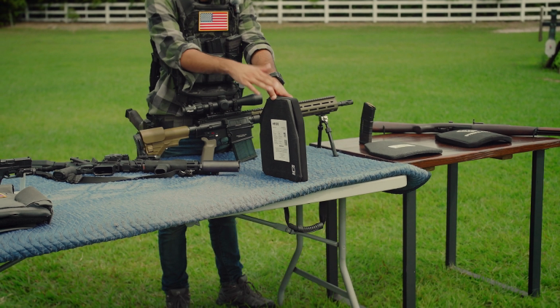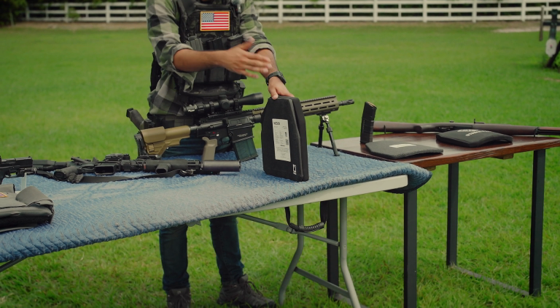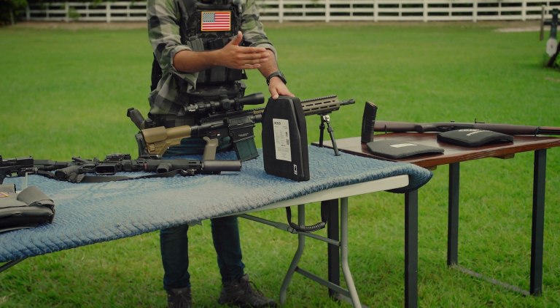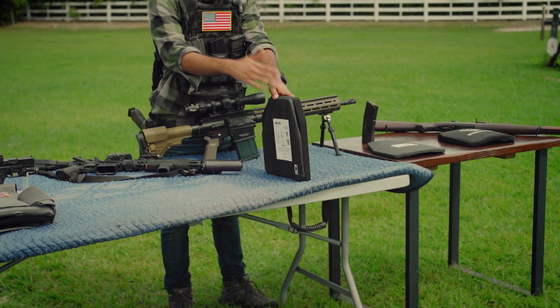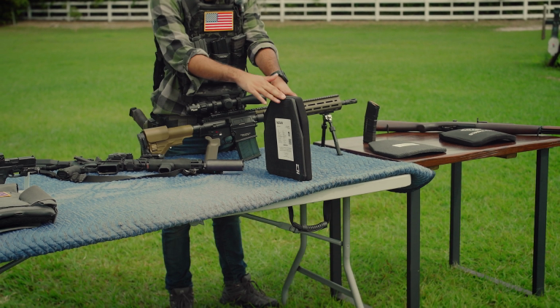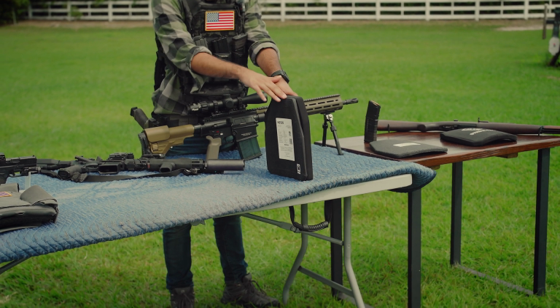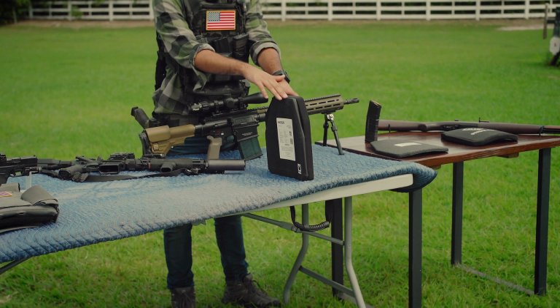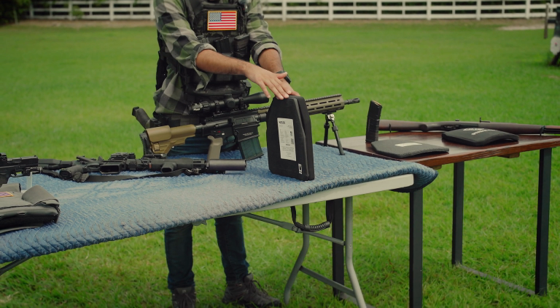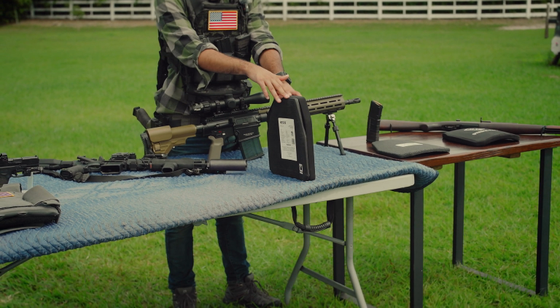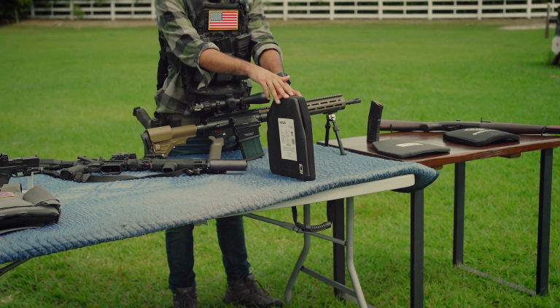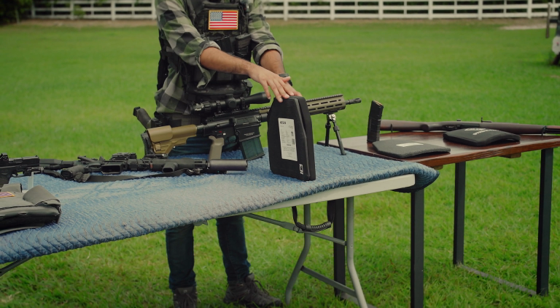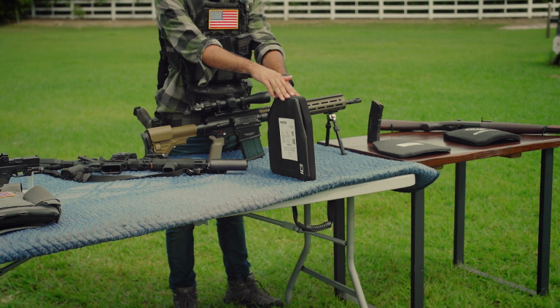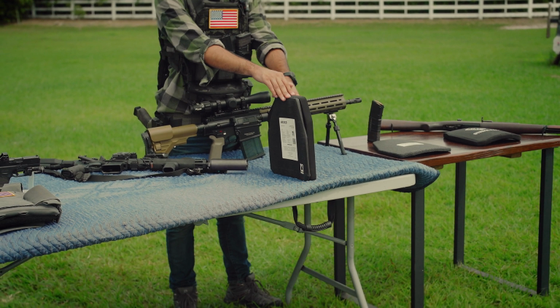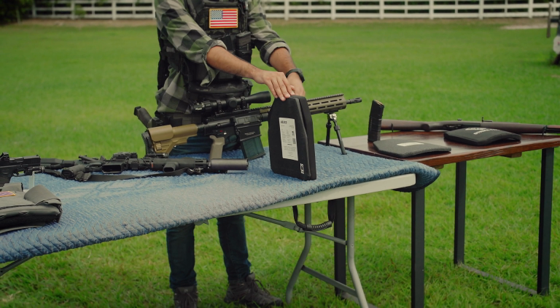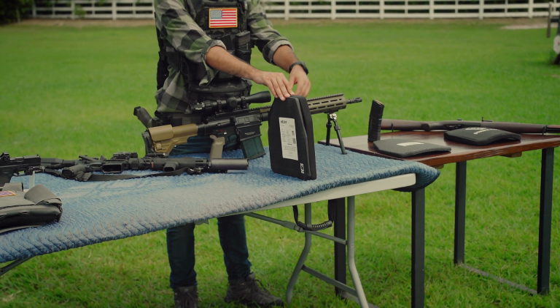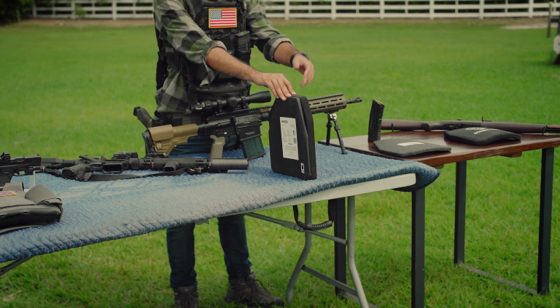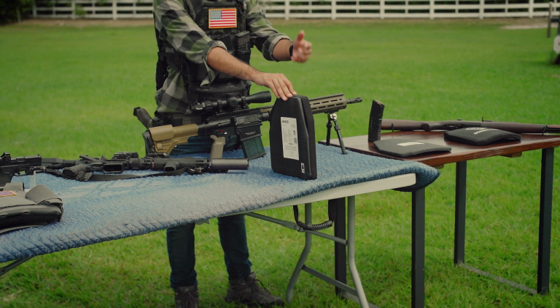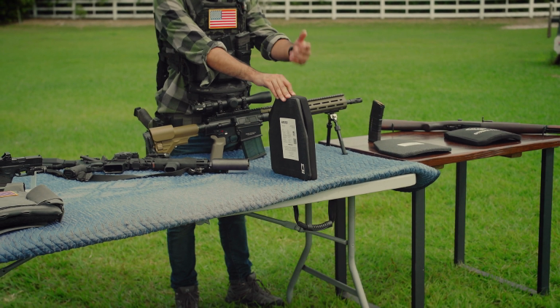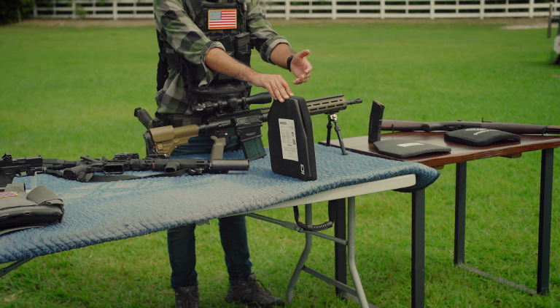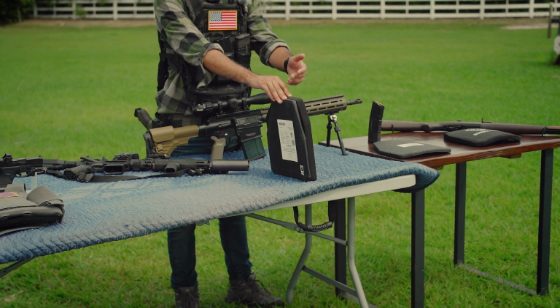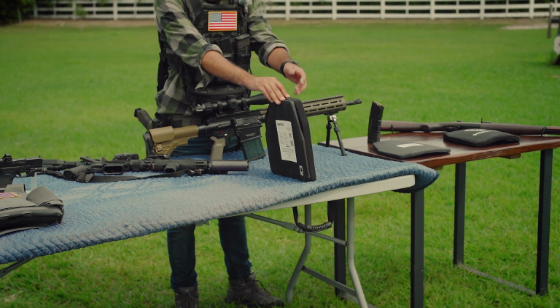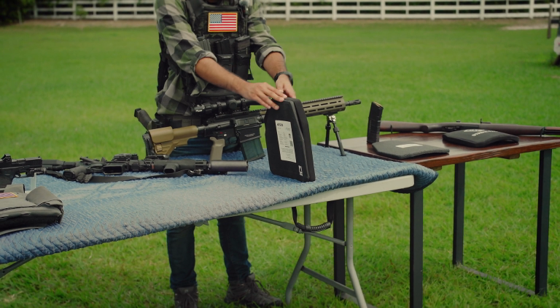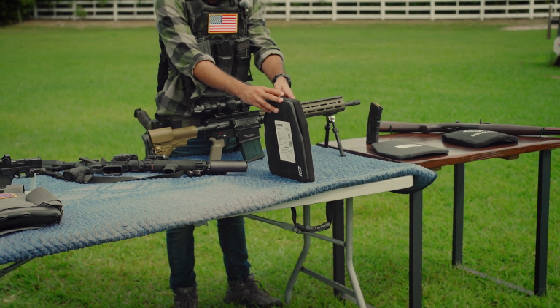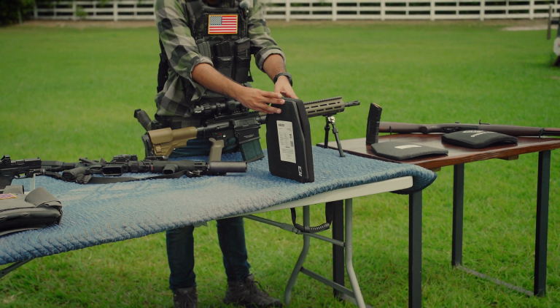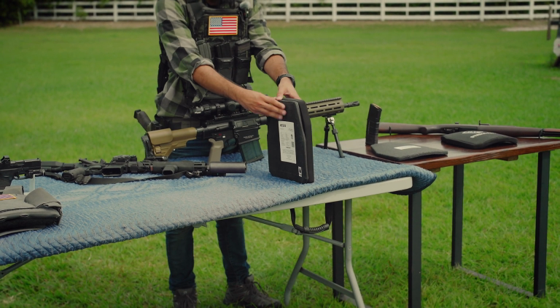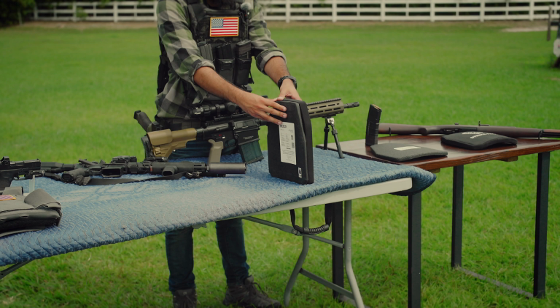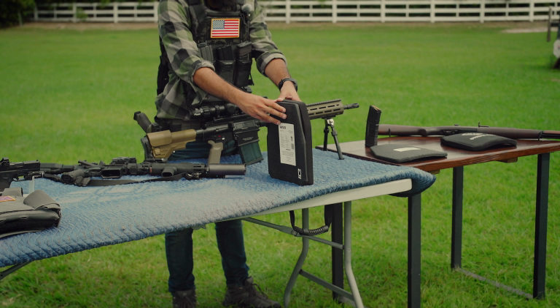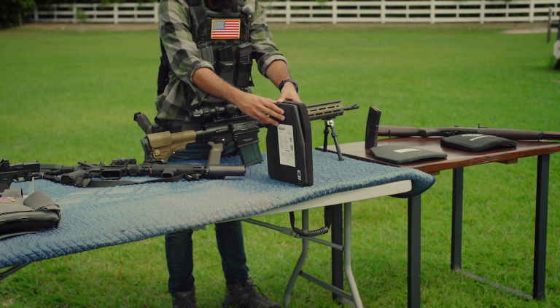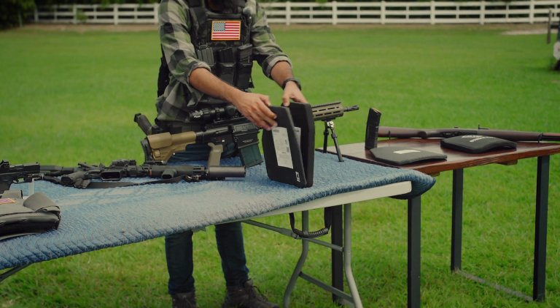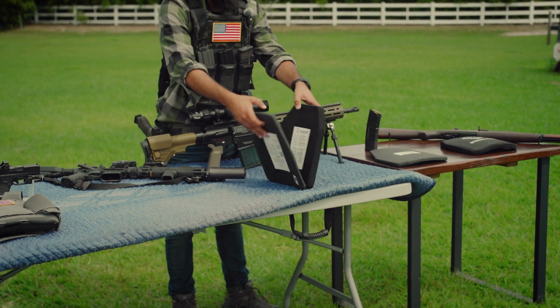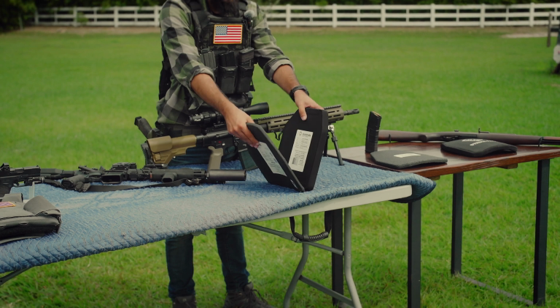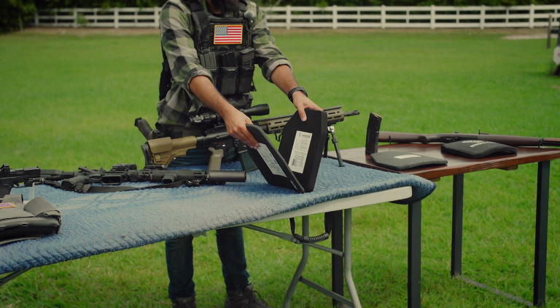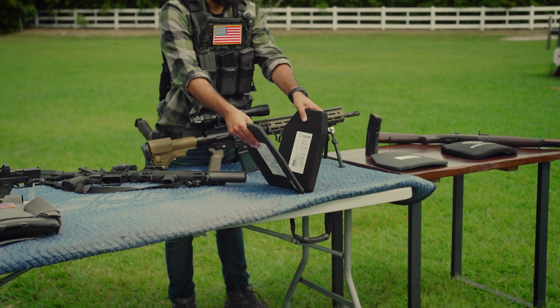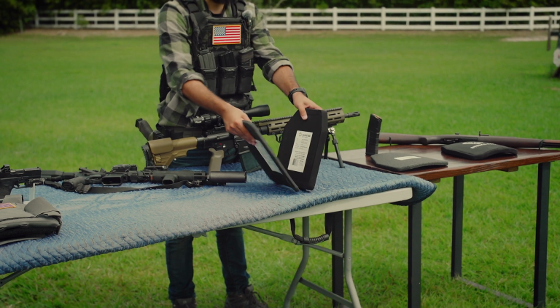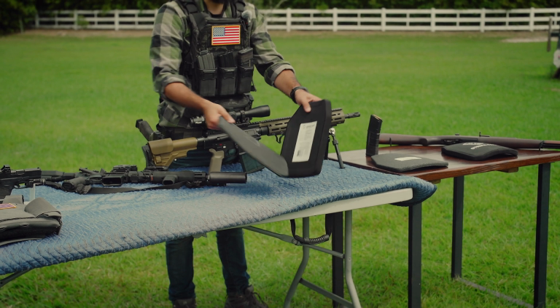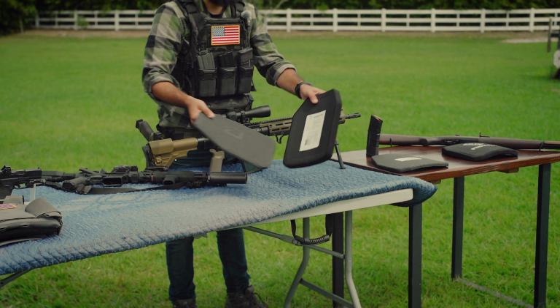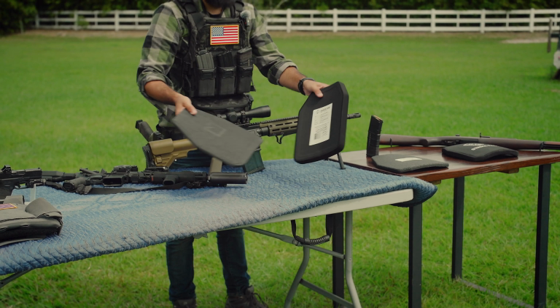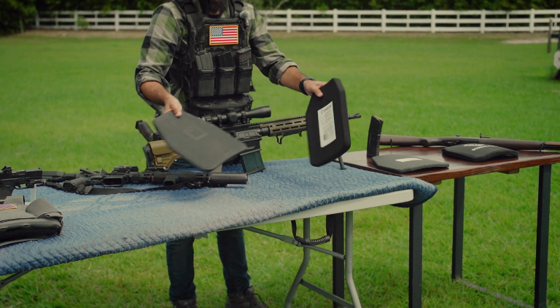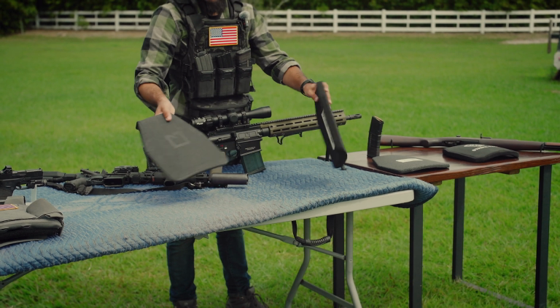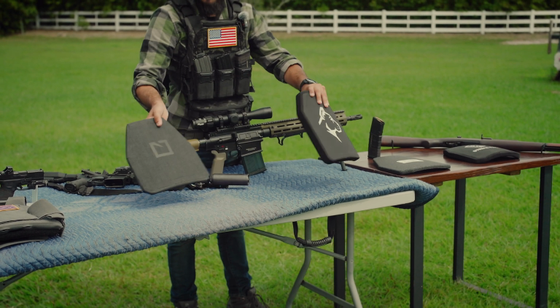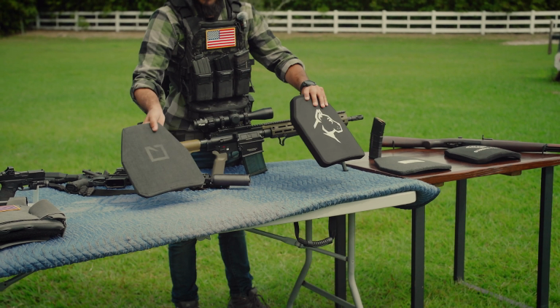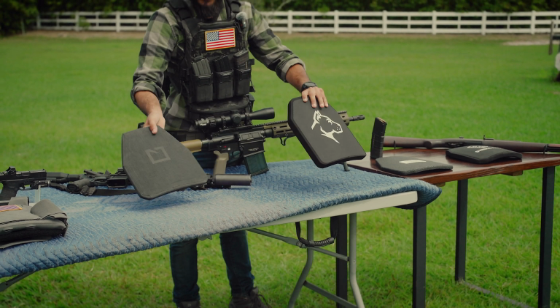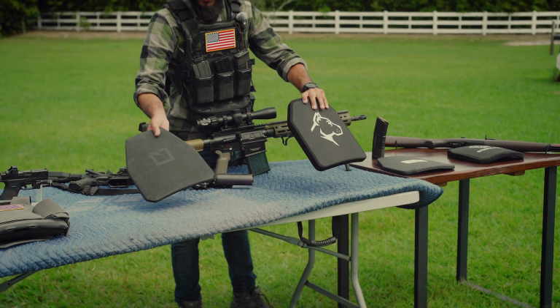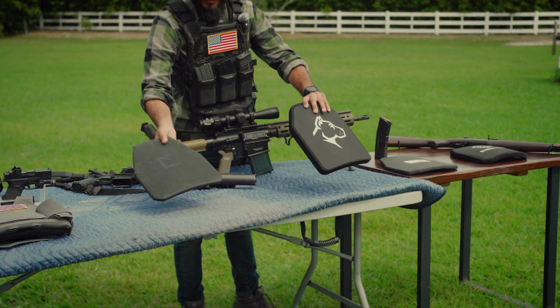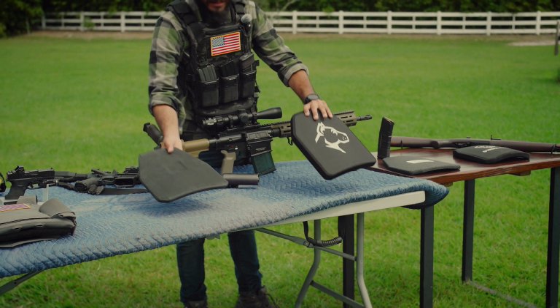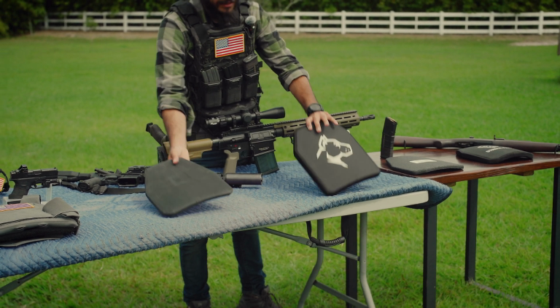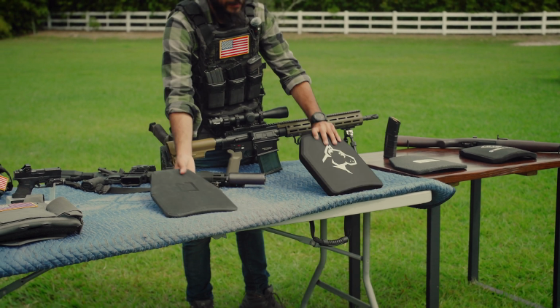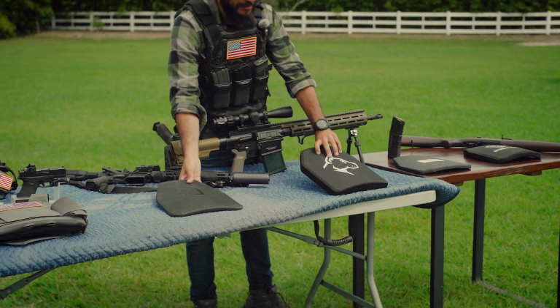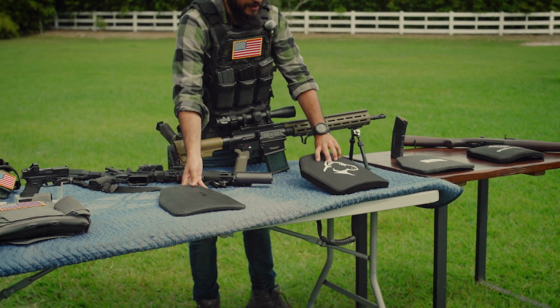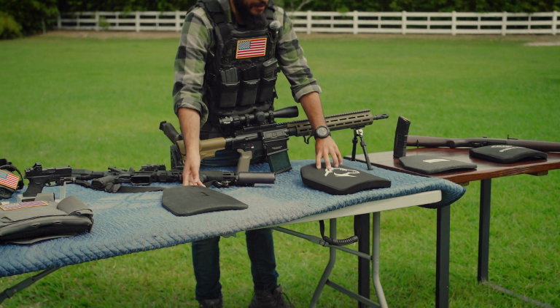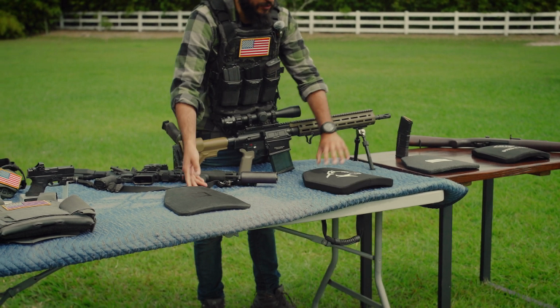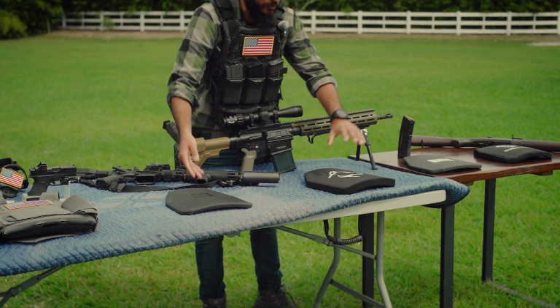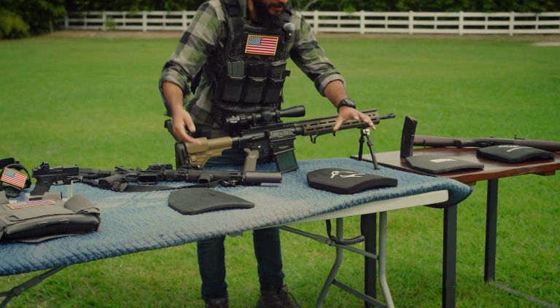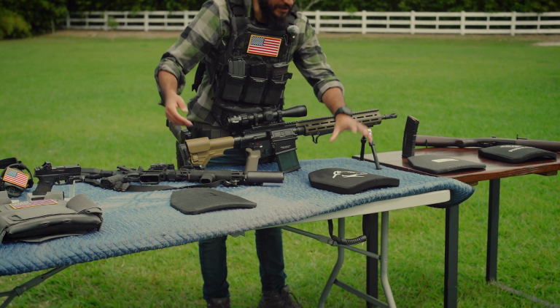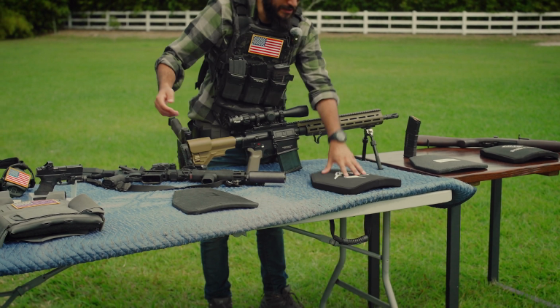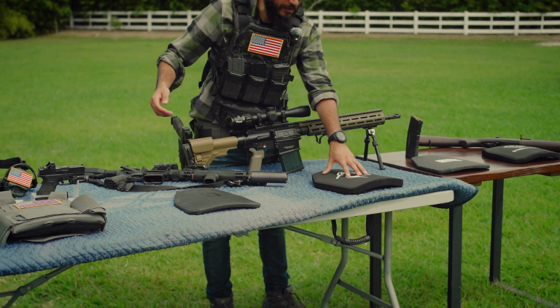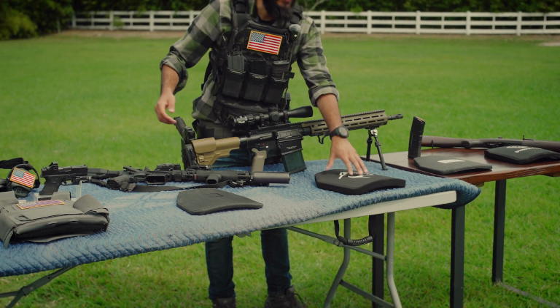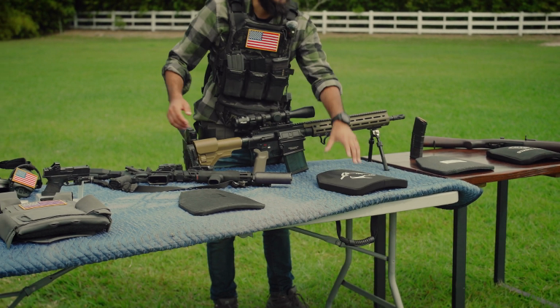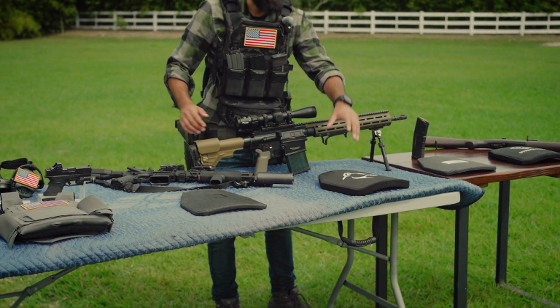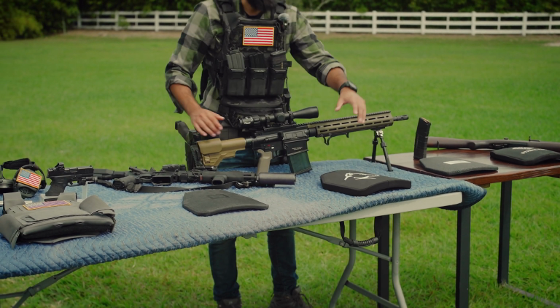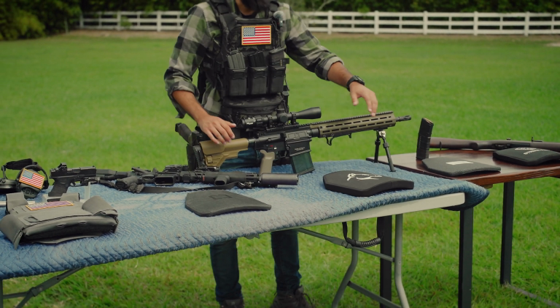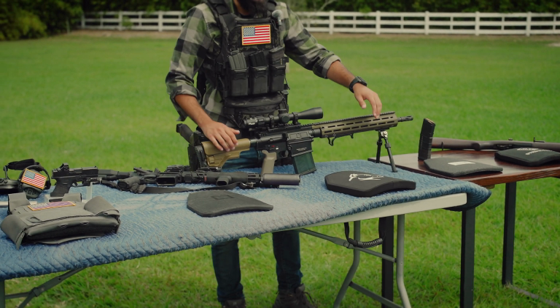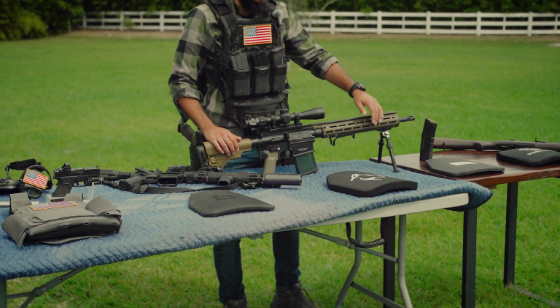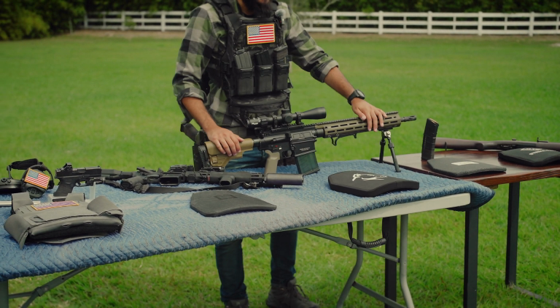You'd be very hard pressed to find a hybrid configuration like that for under a thousand dollars. So for the purpose of this video, we'll mainly be sticking to the single material types.